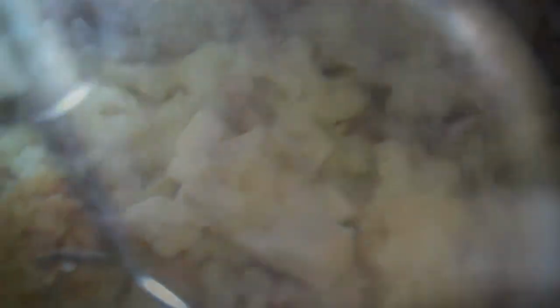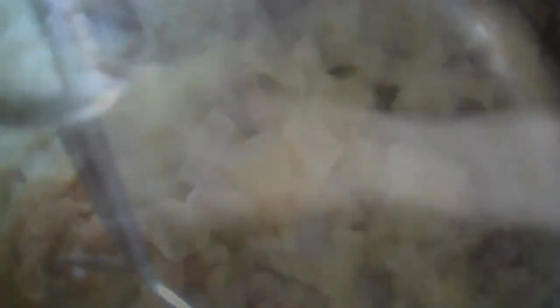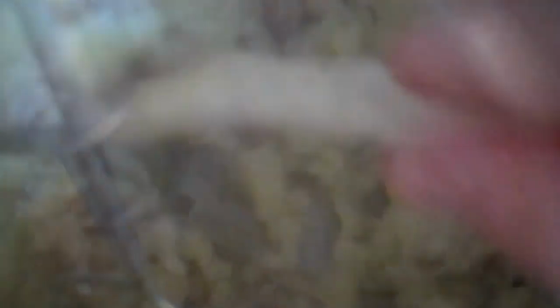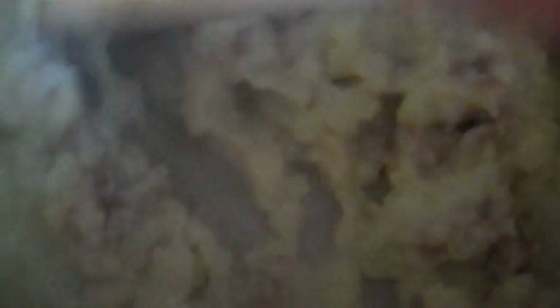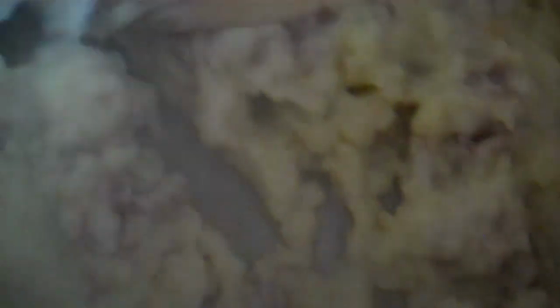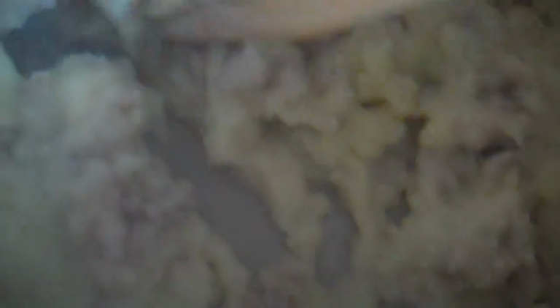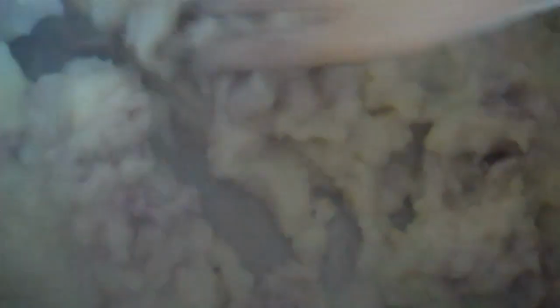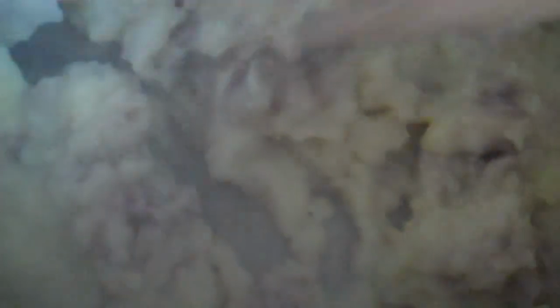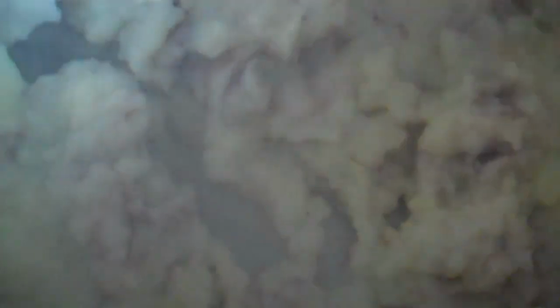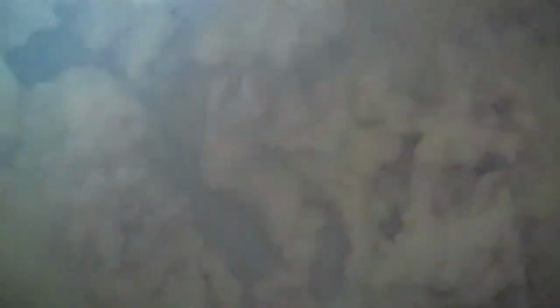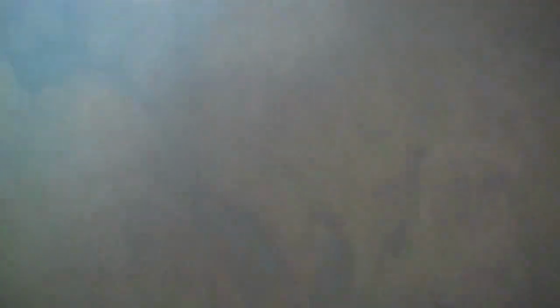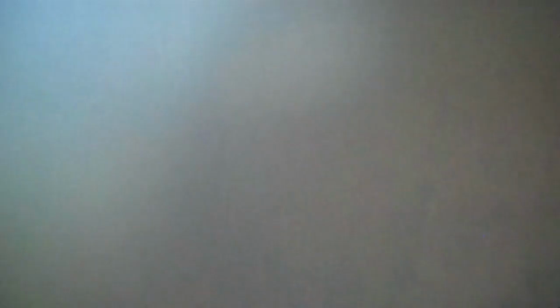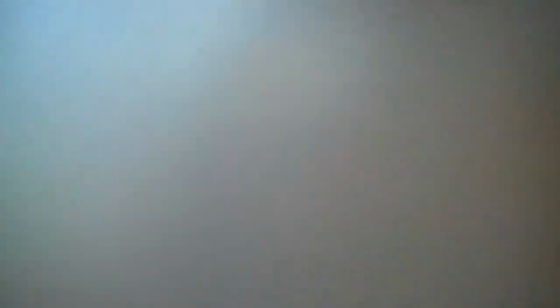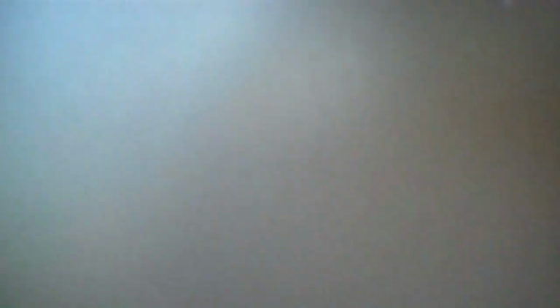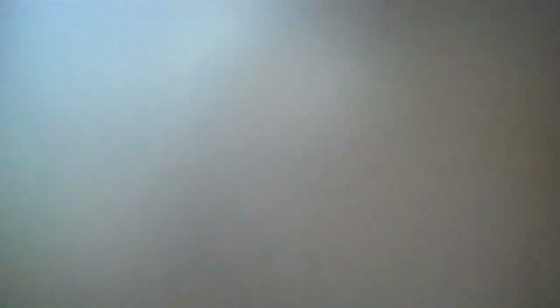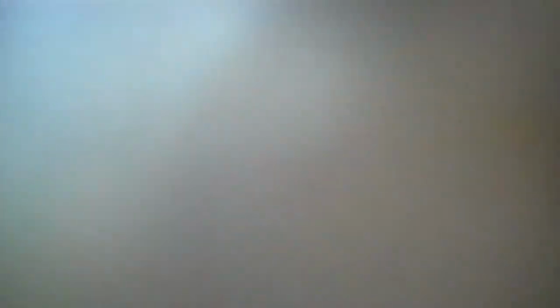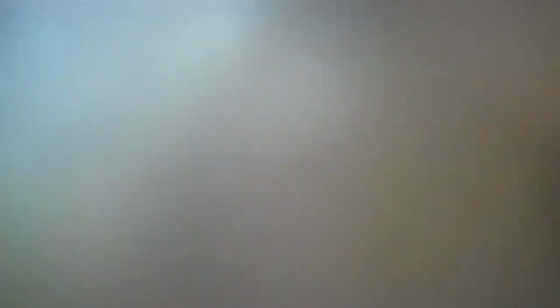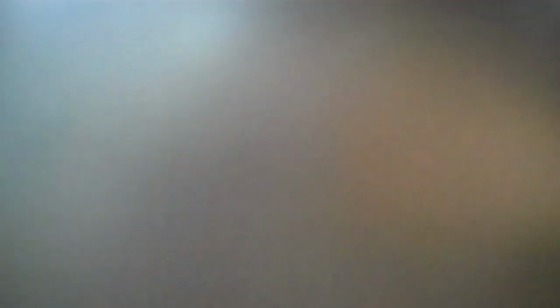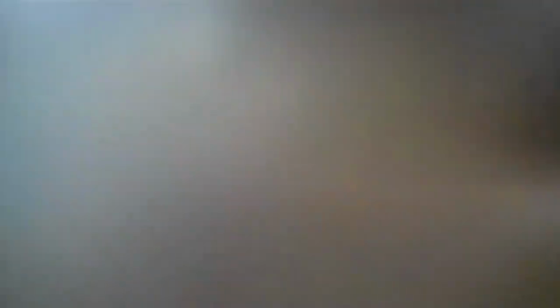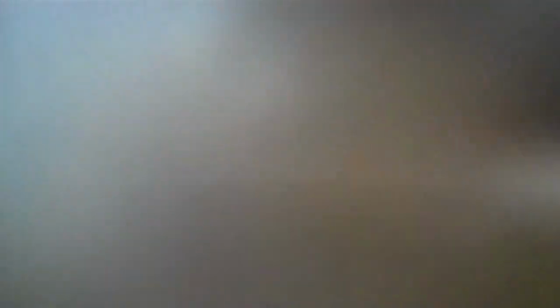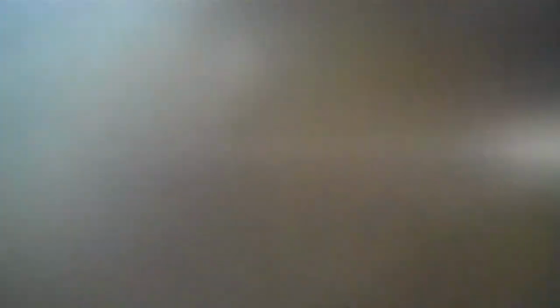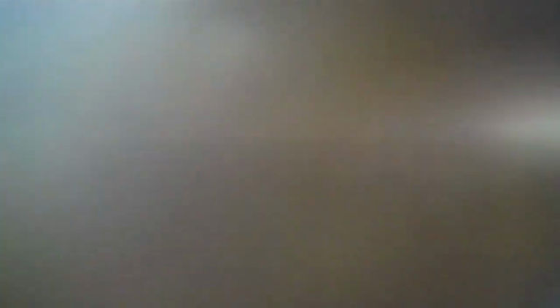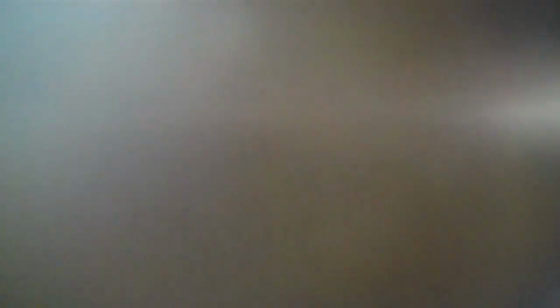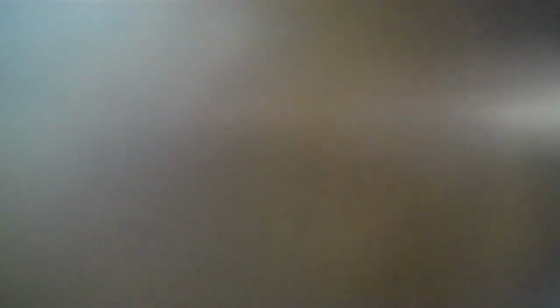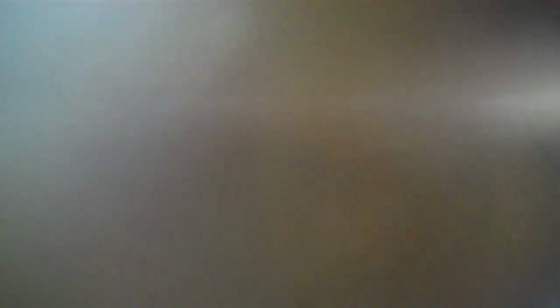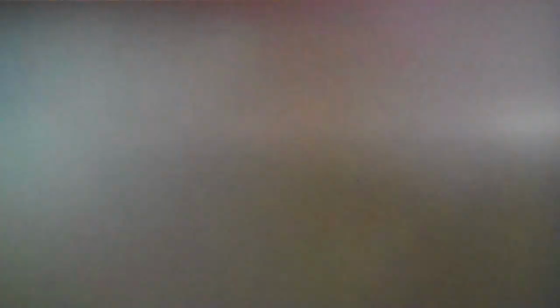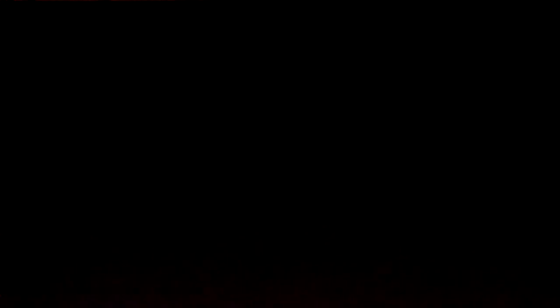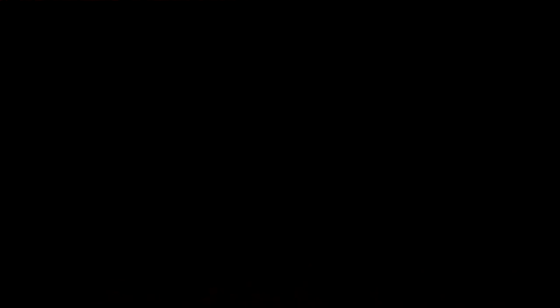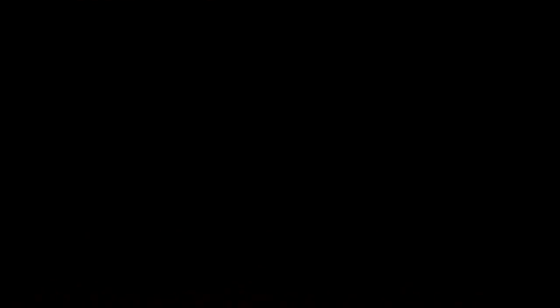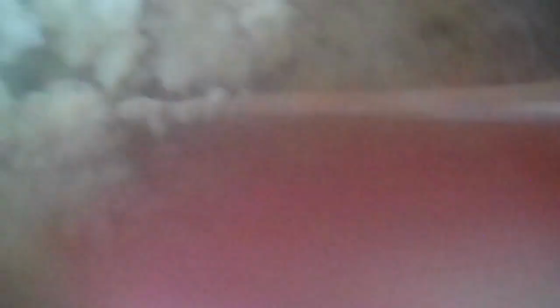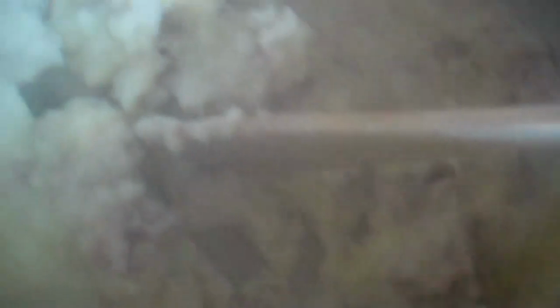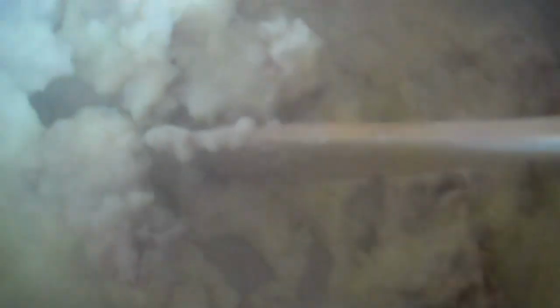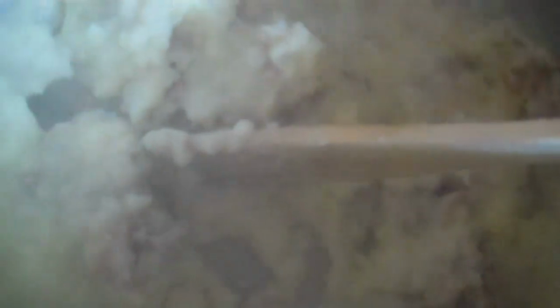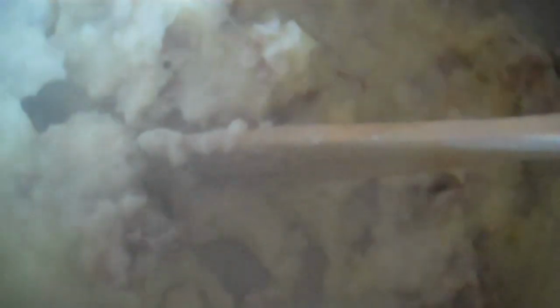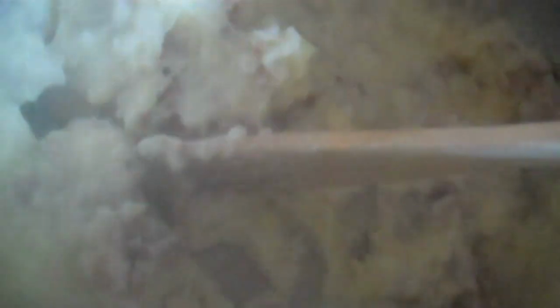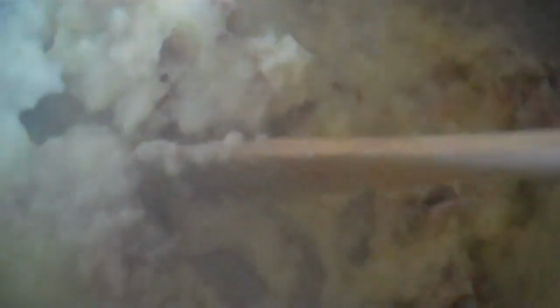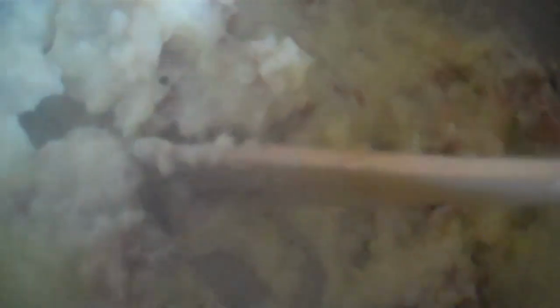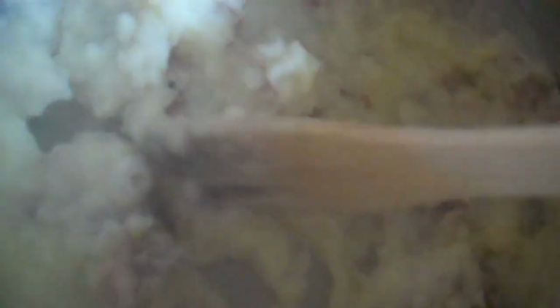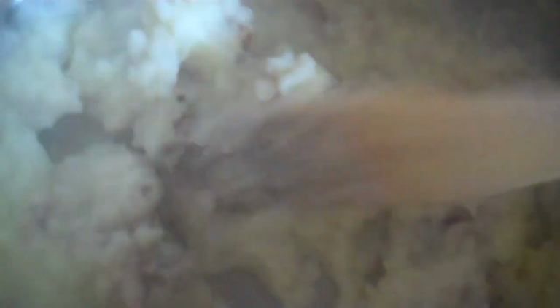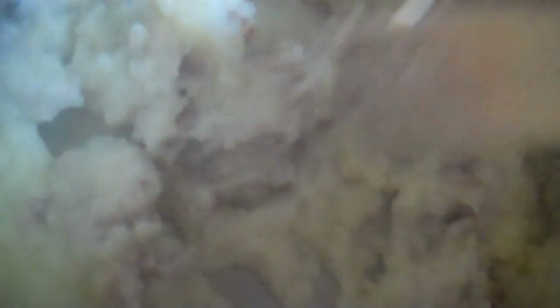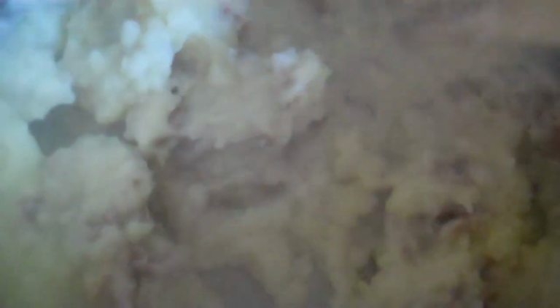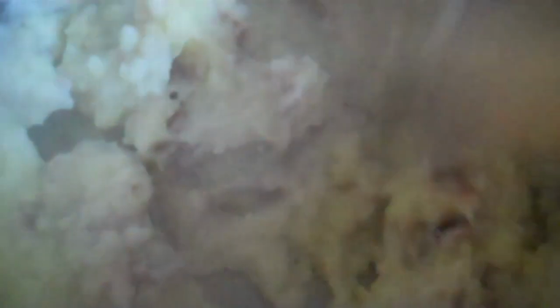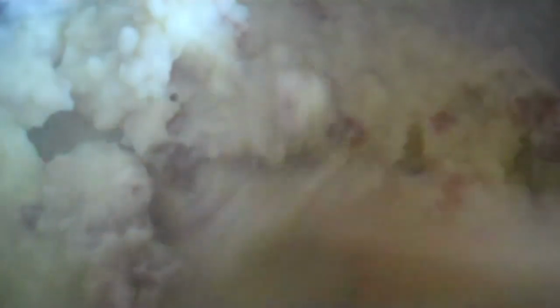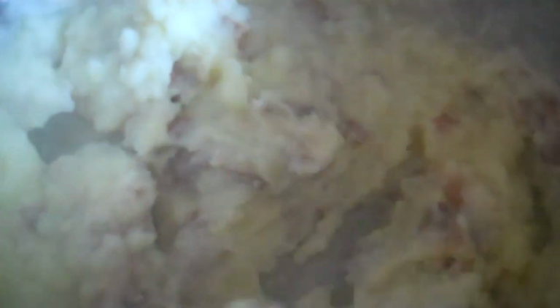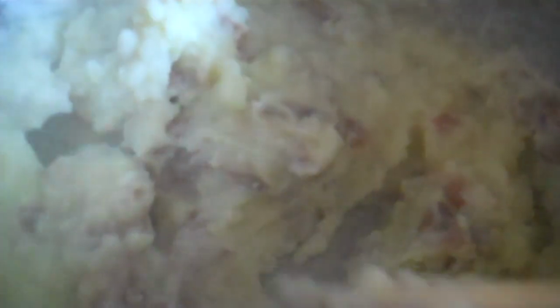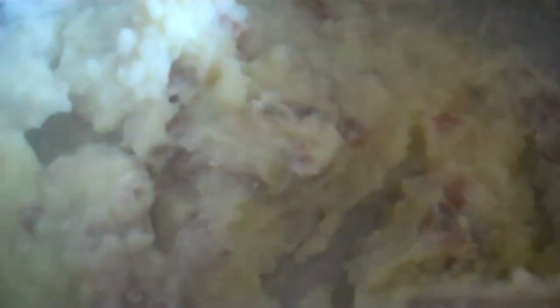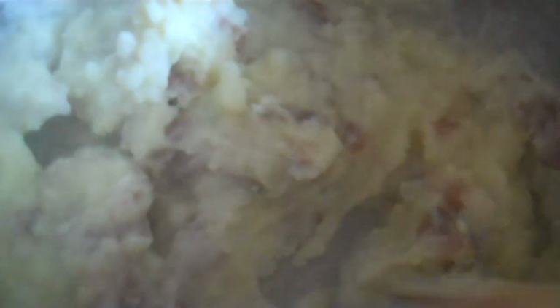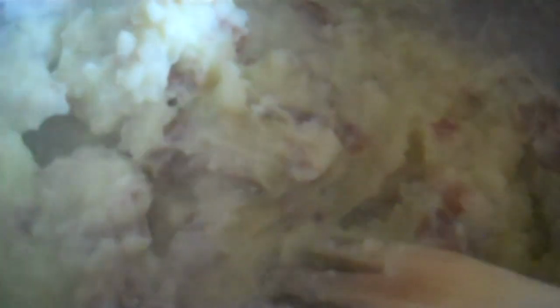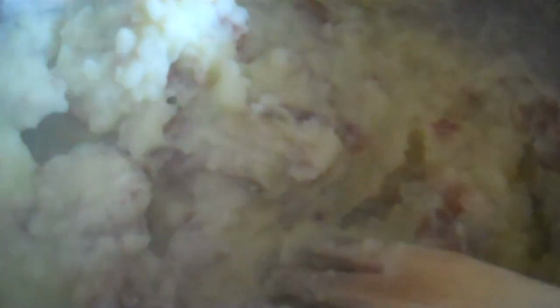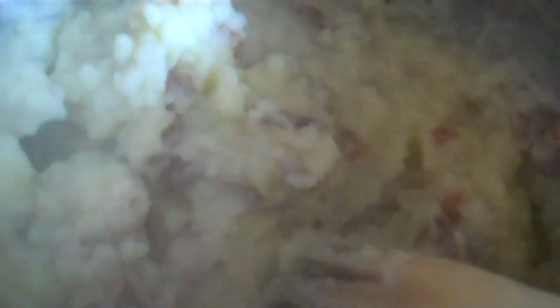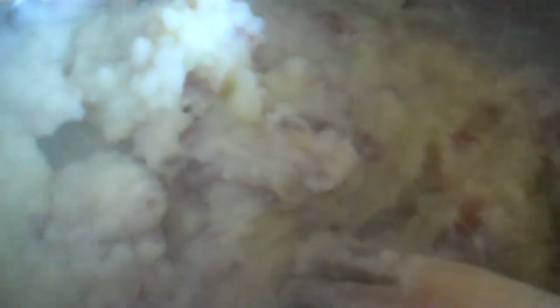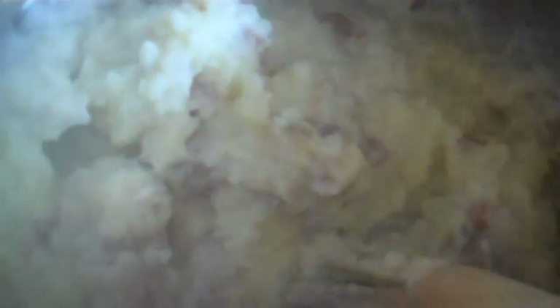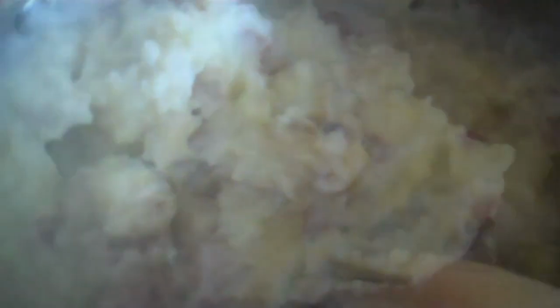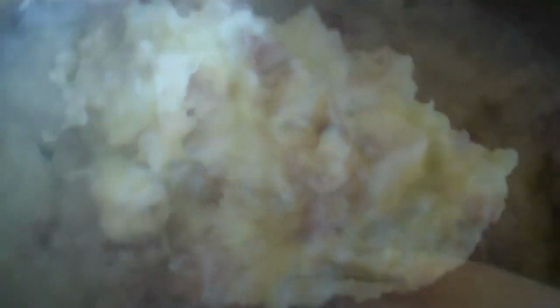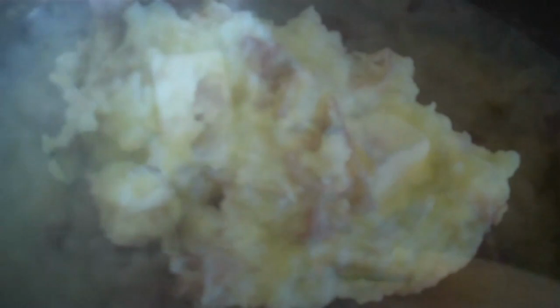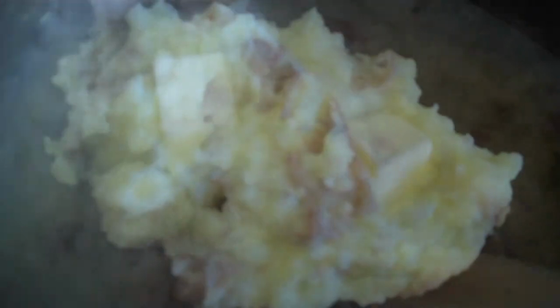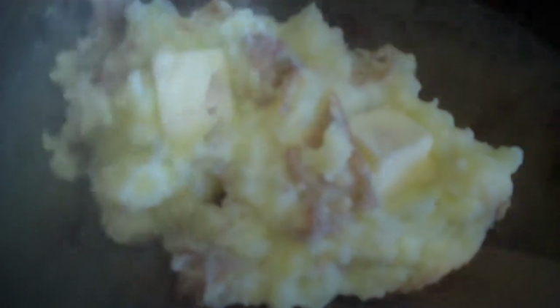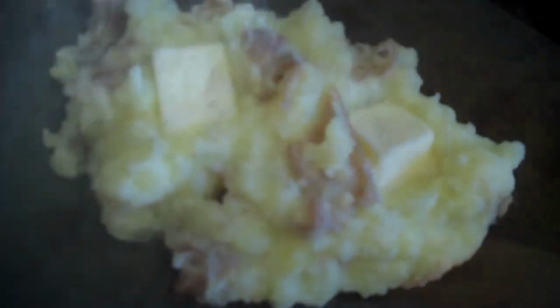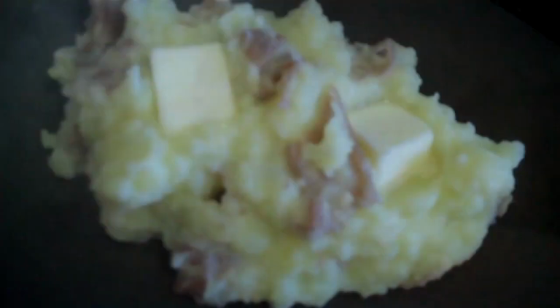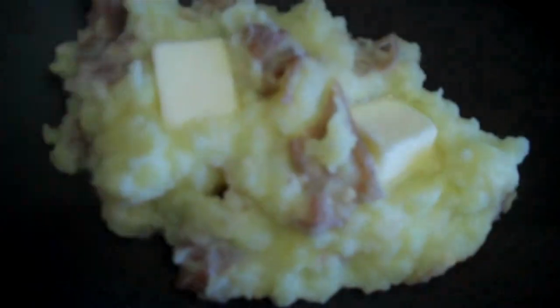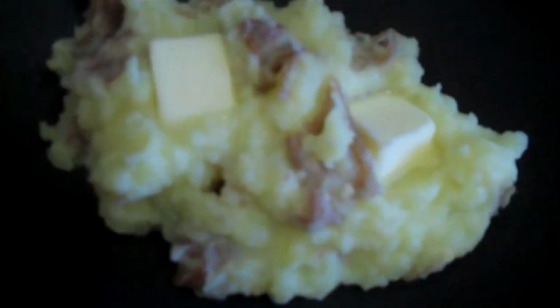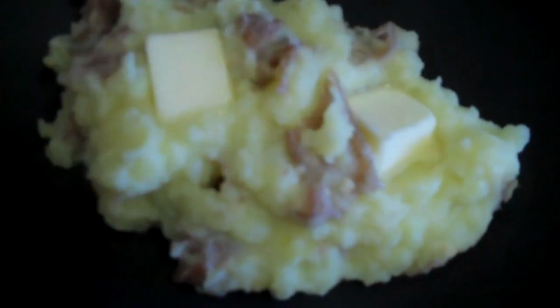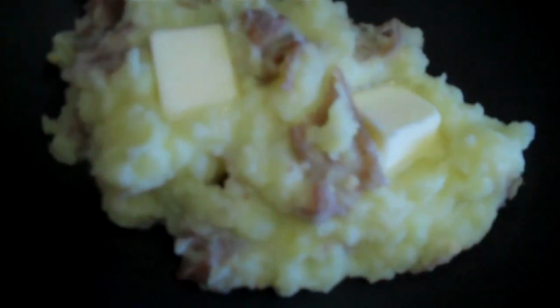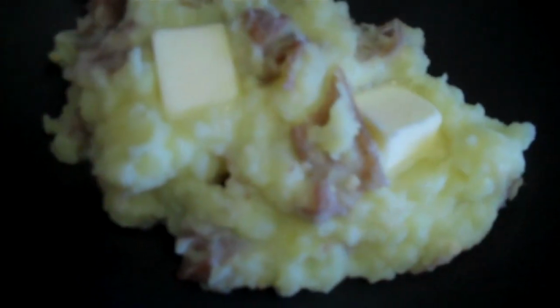Alright, they are done mashing and they are ready to eat. Hope you guys enjoy!